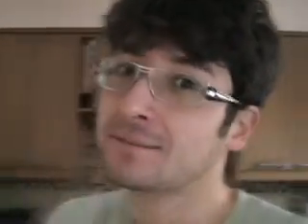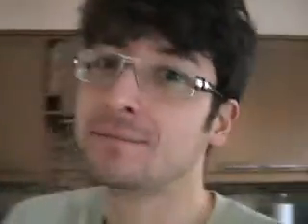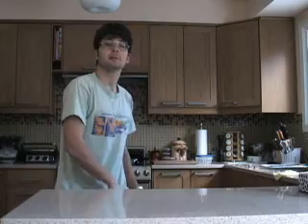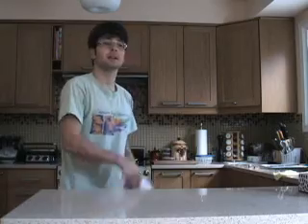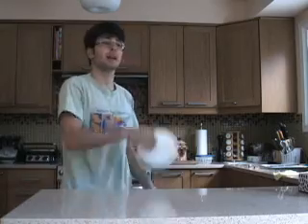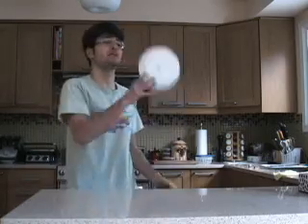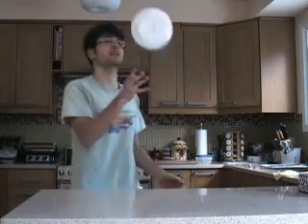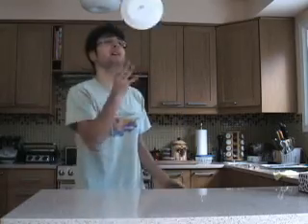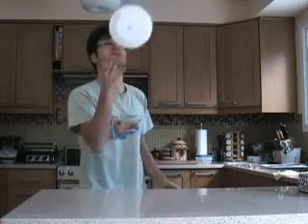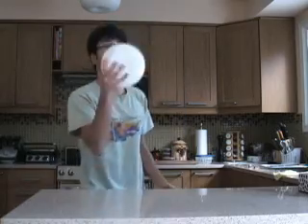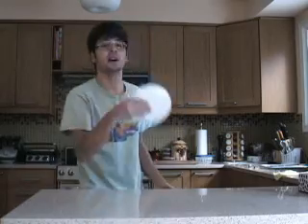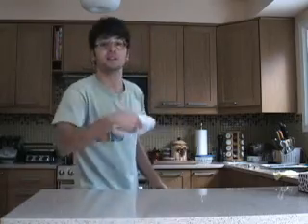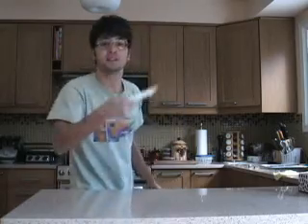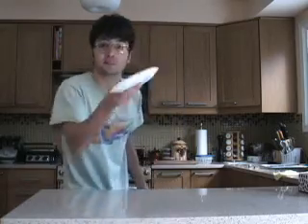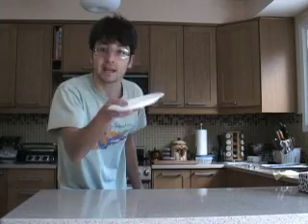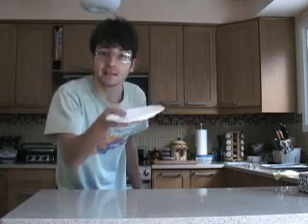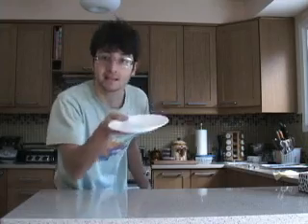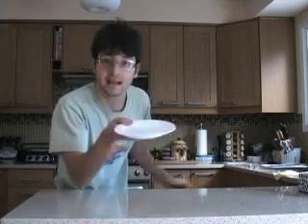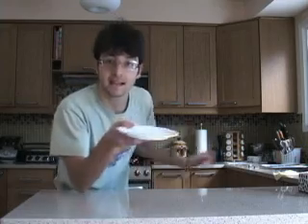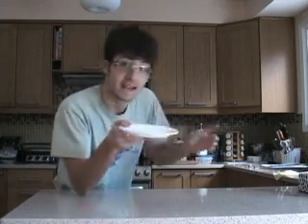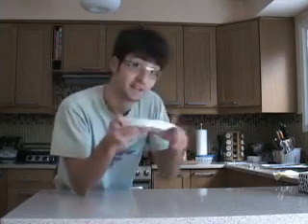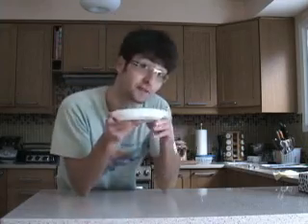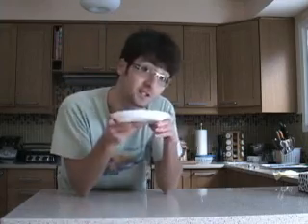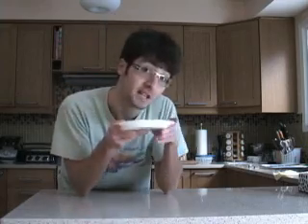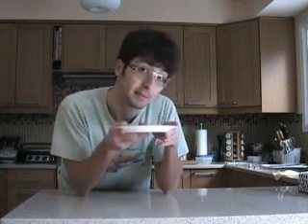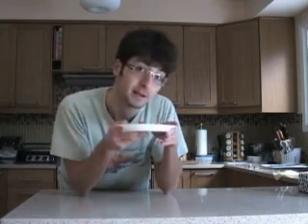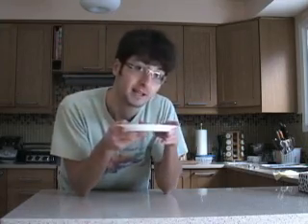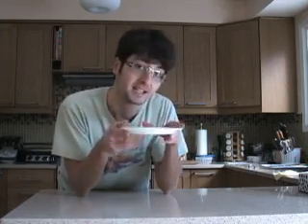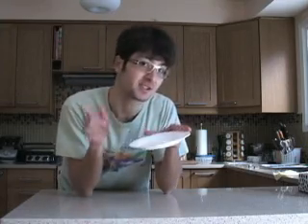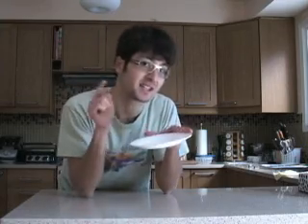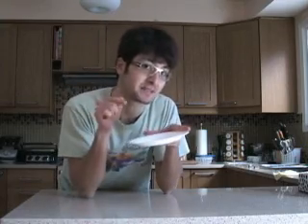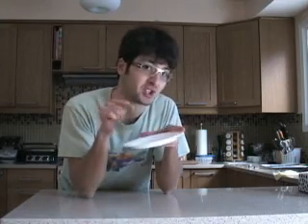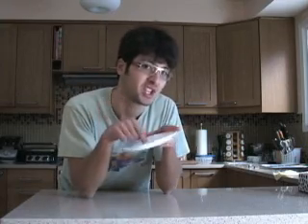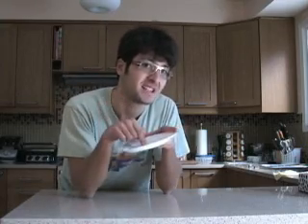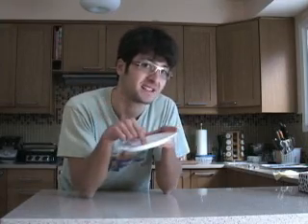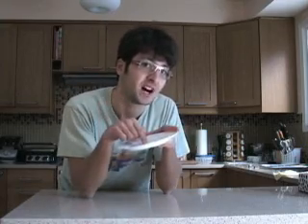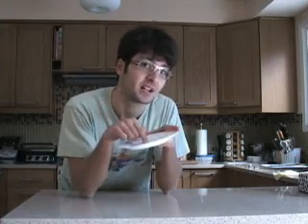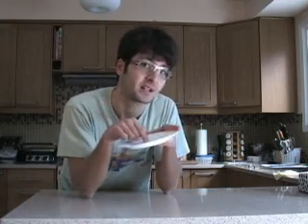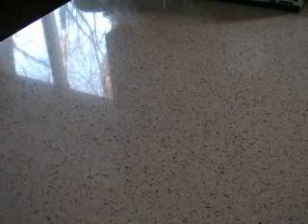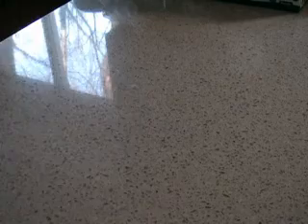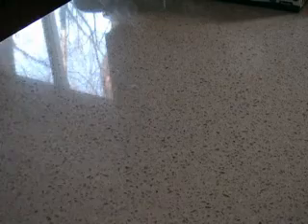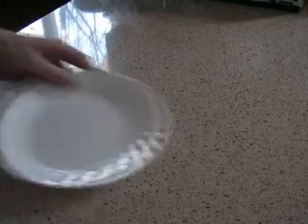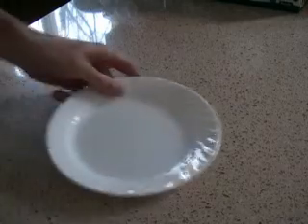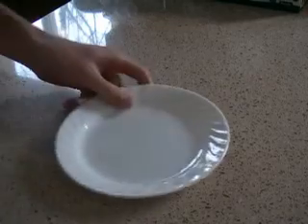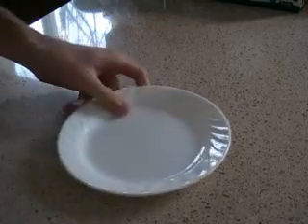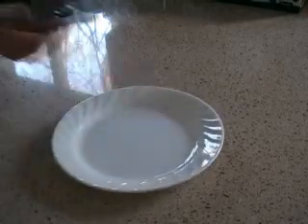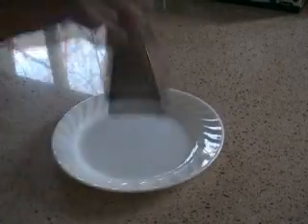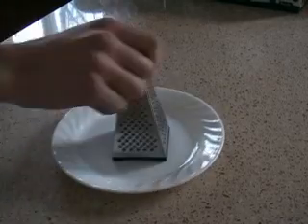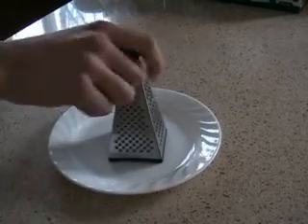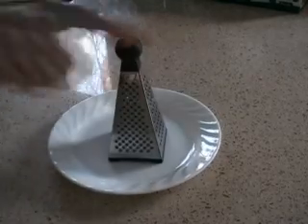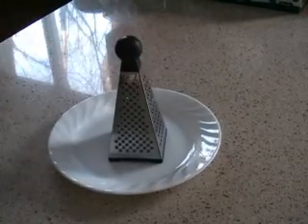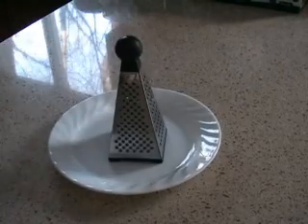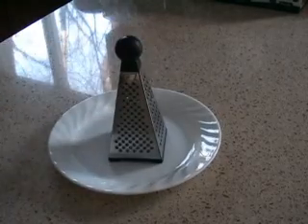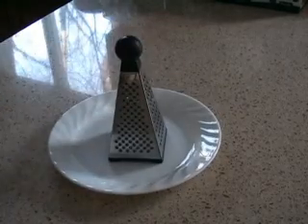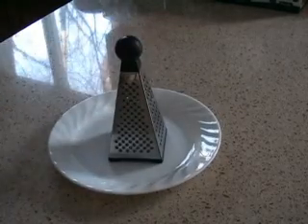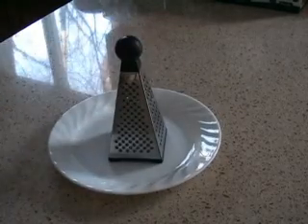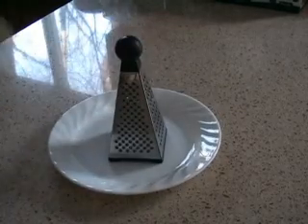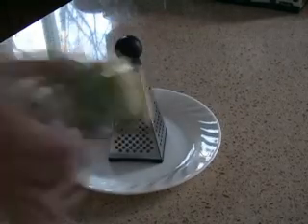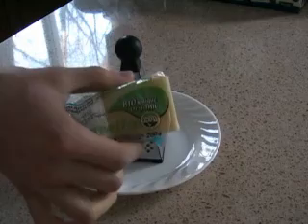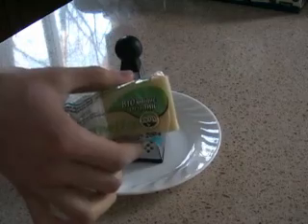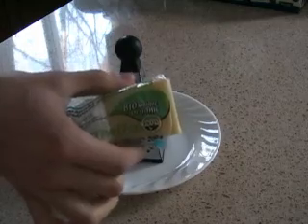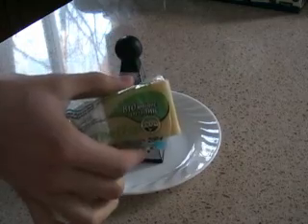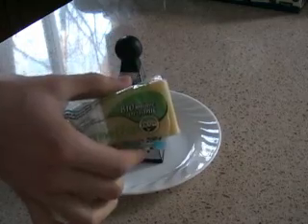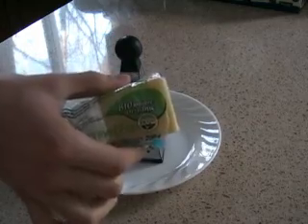We're going to have the eggs on this plate, and the first step is to get some cheese on it. So let's get a plate, cheese grinder, and some cheese.